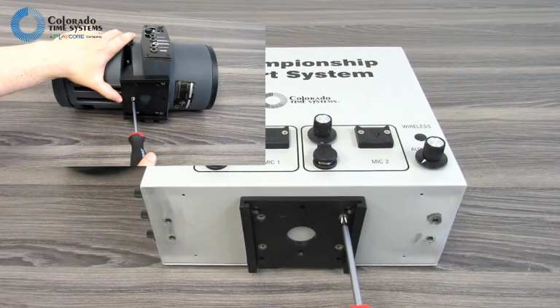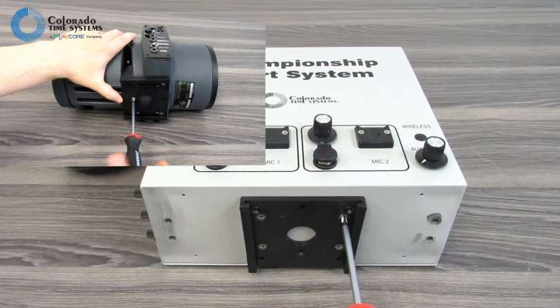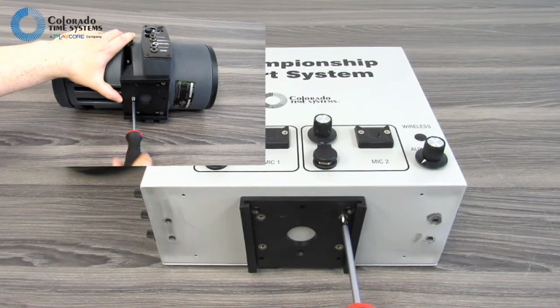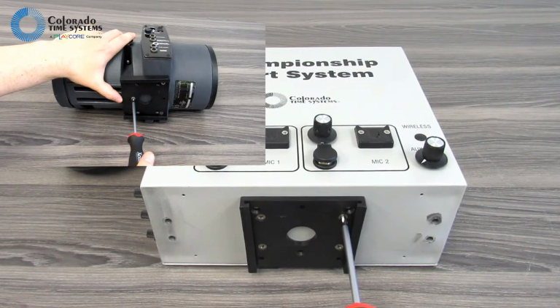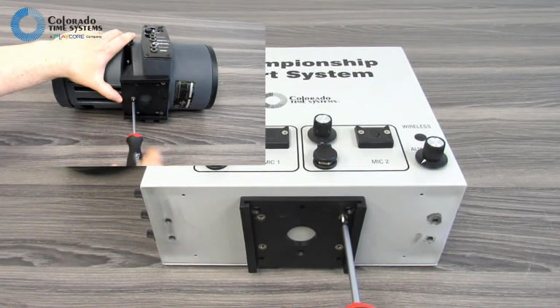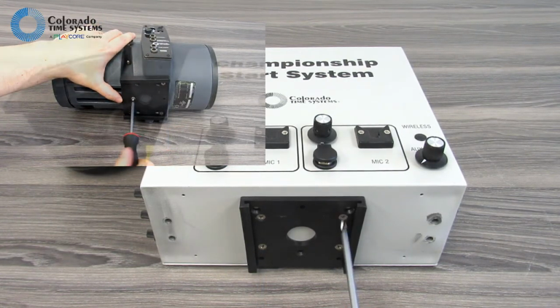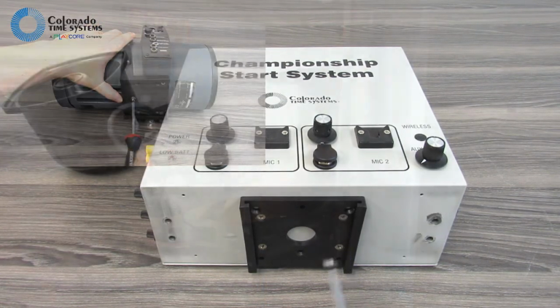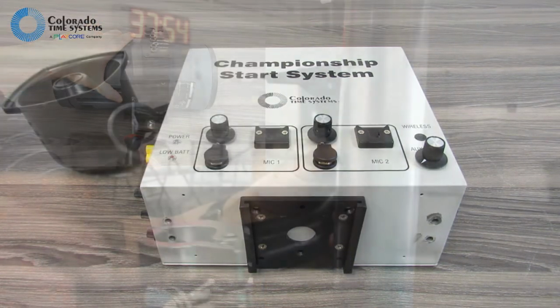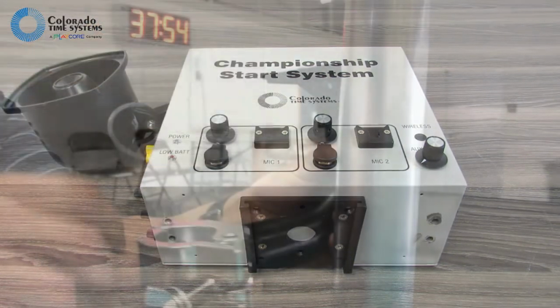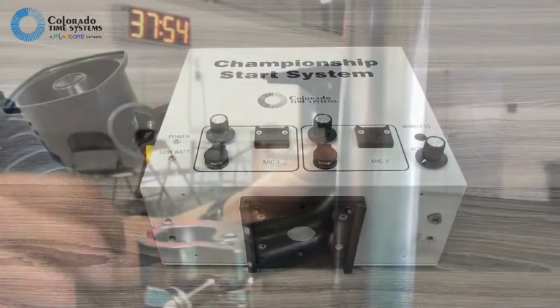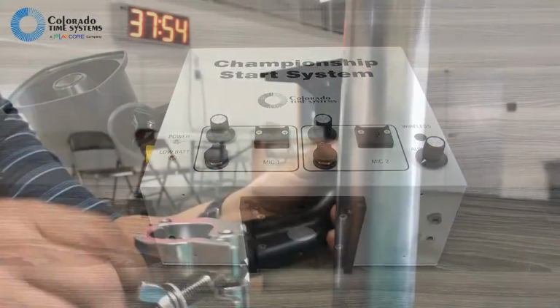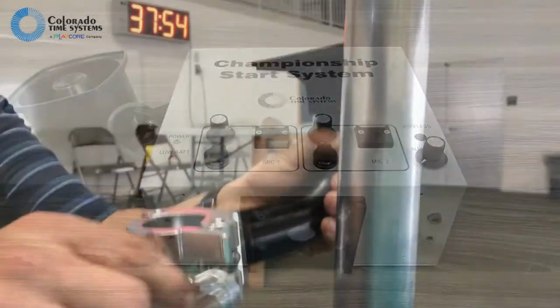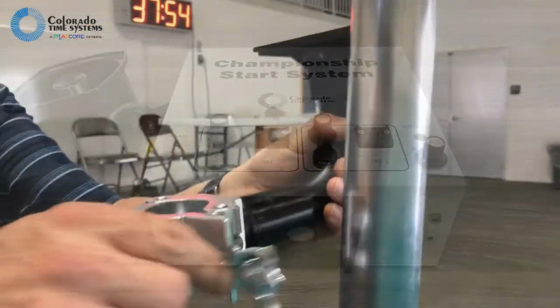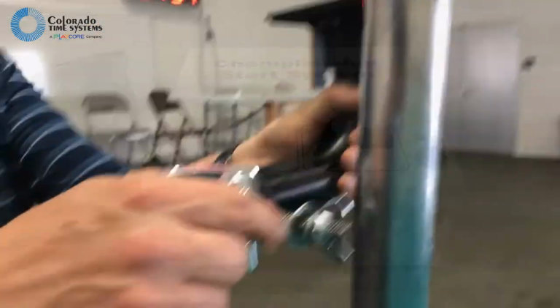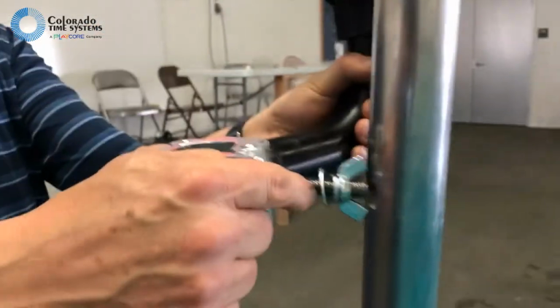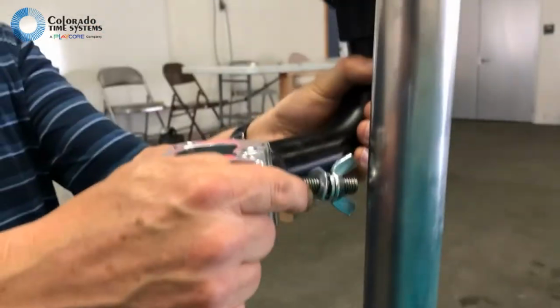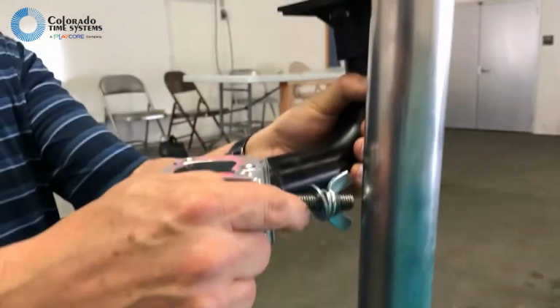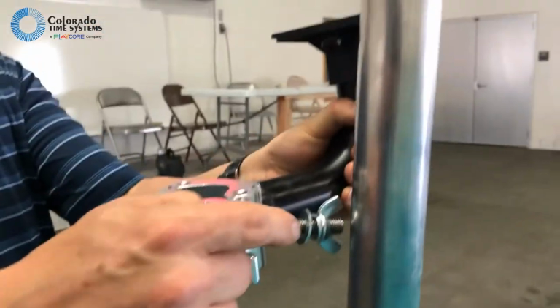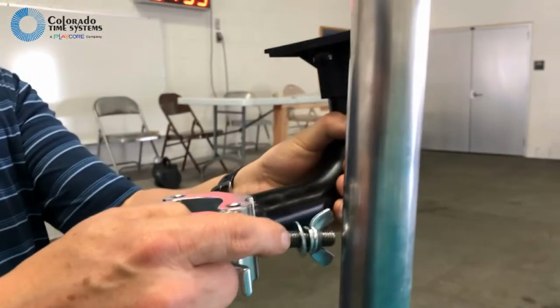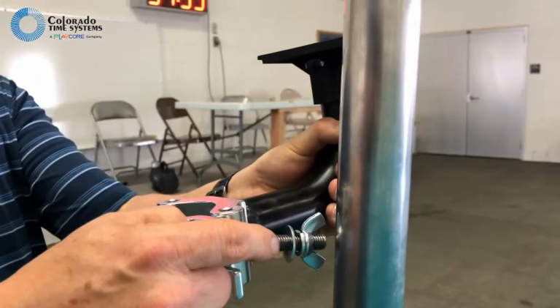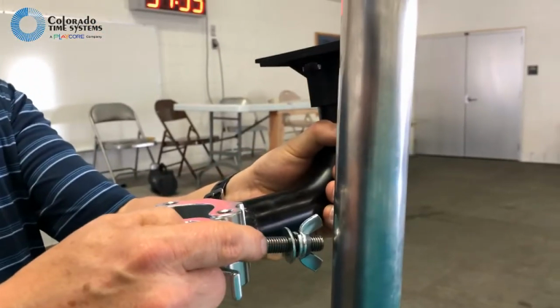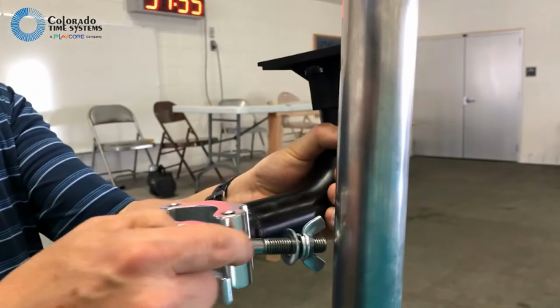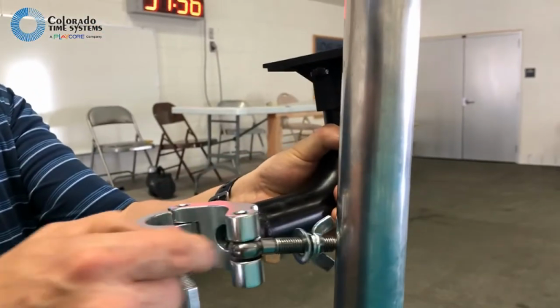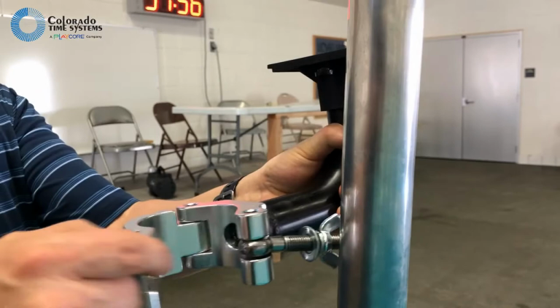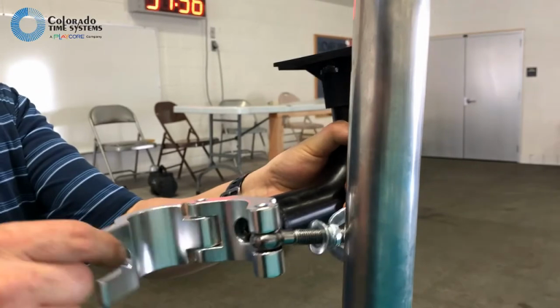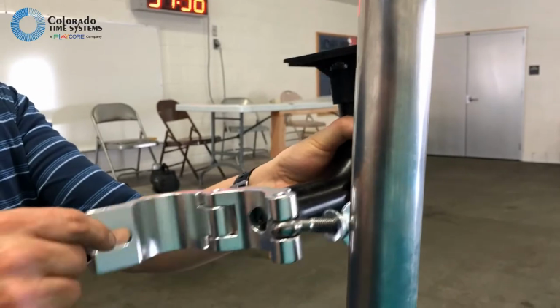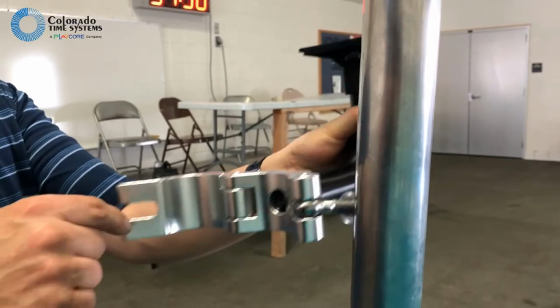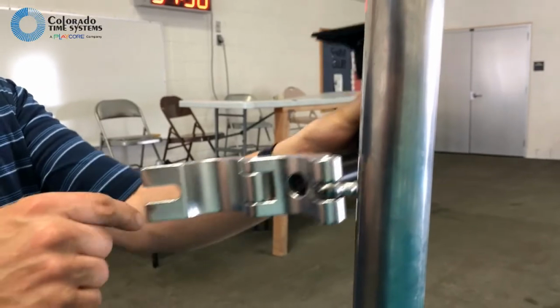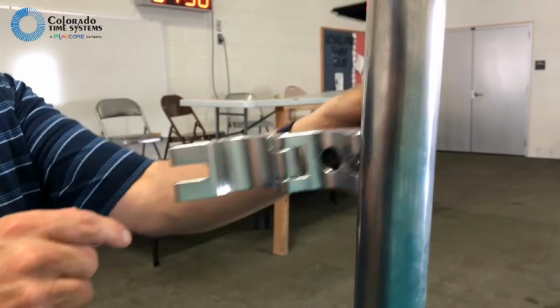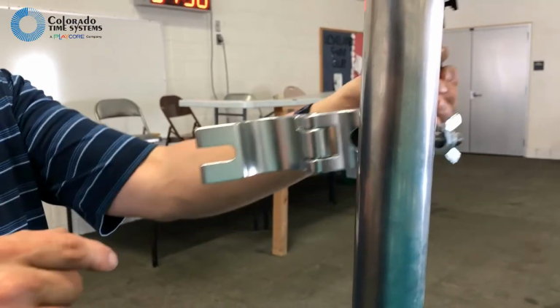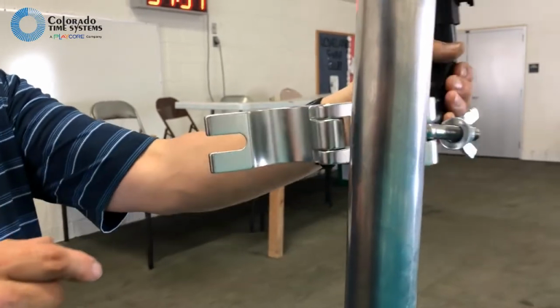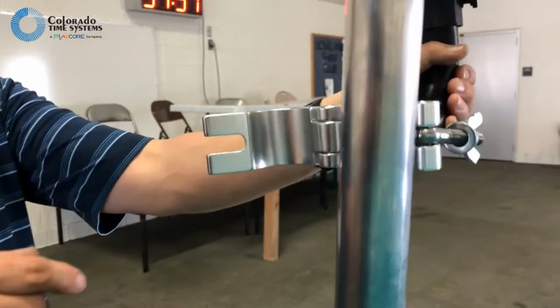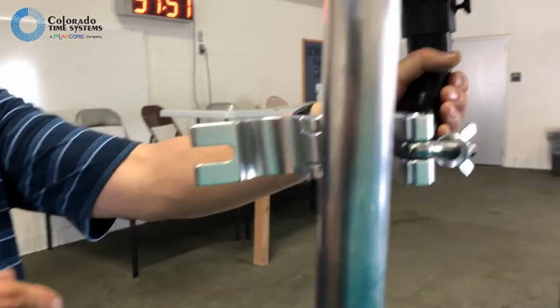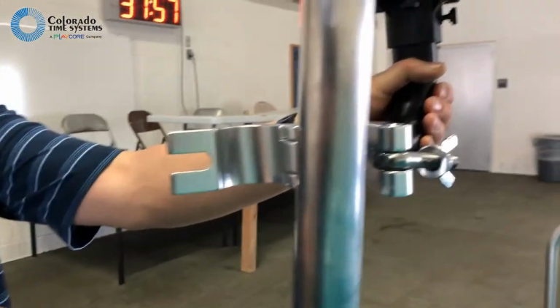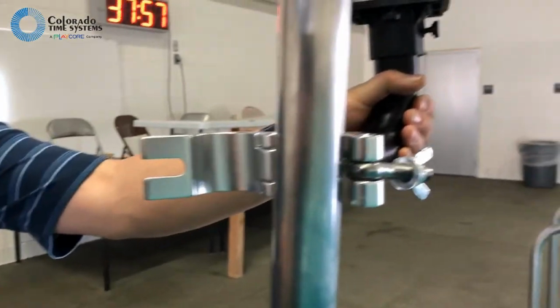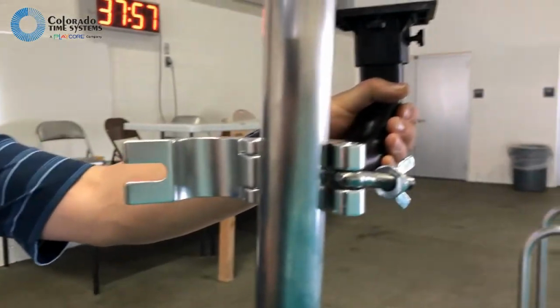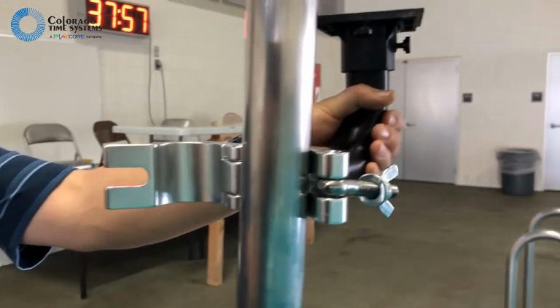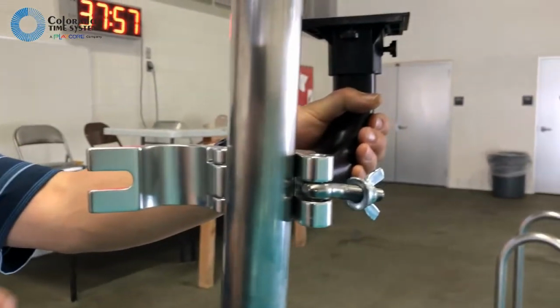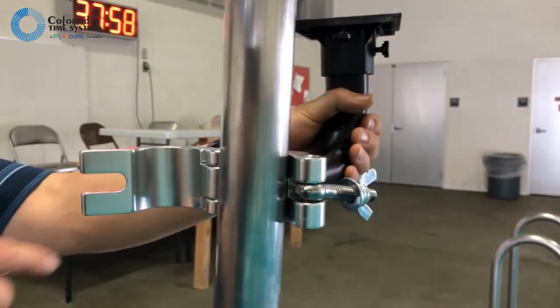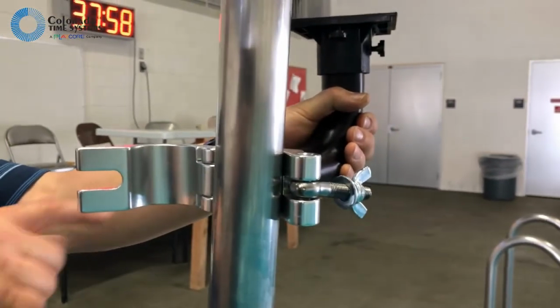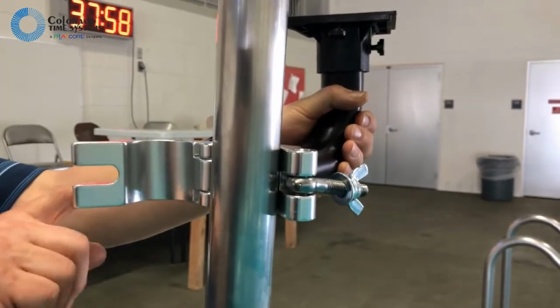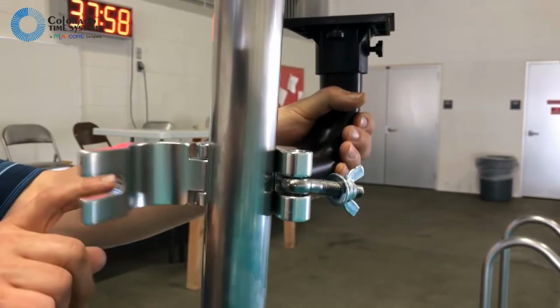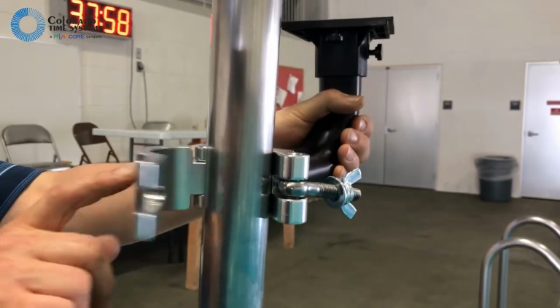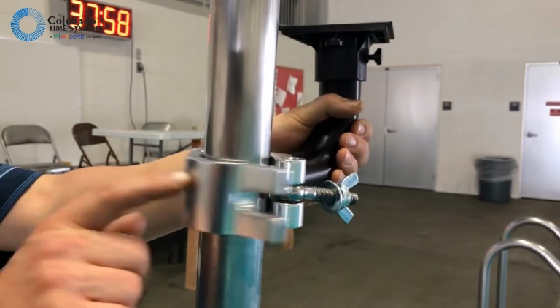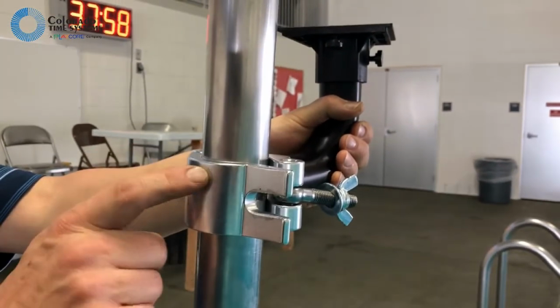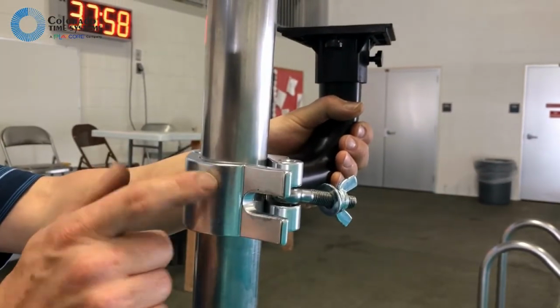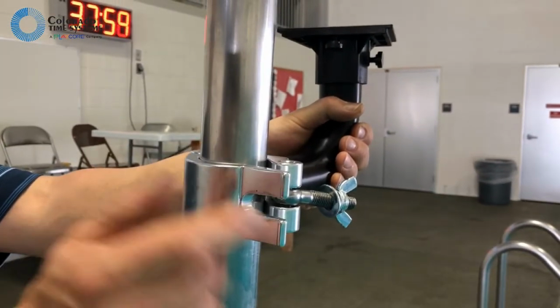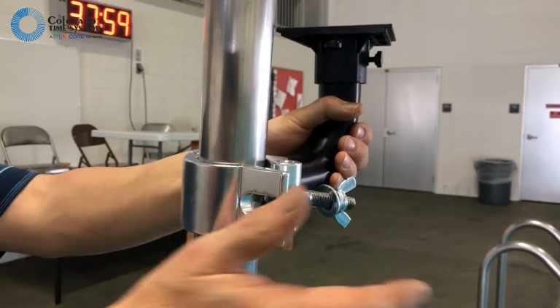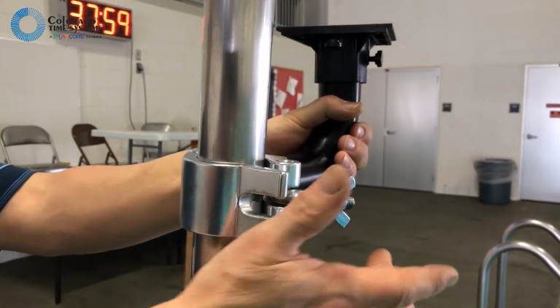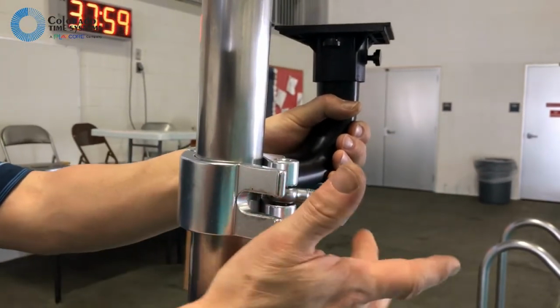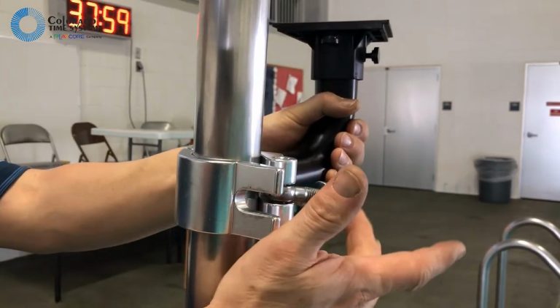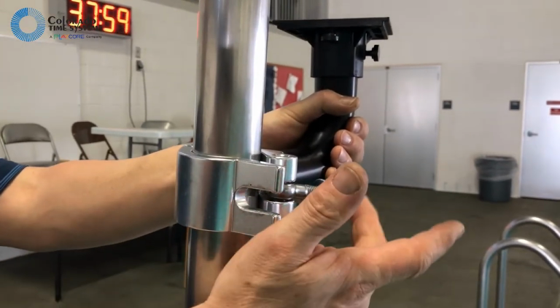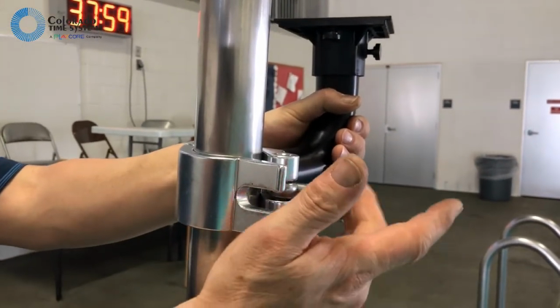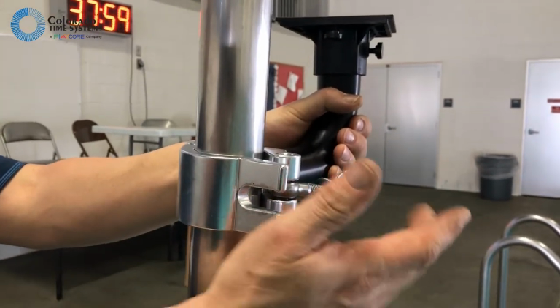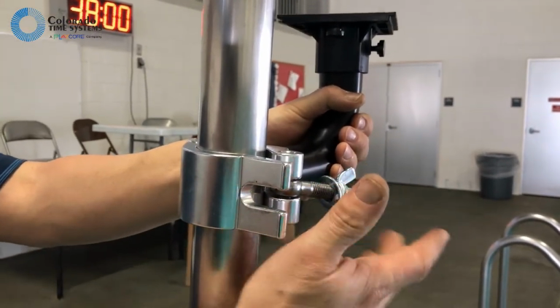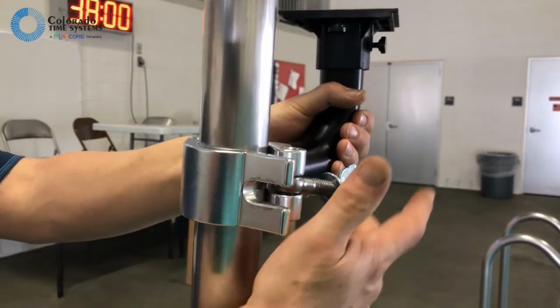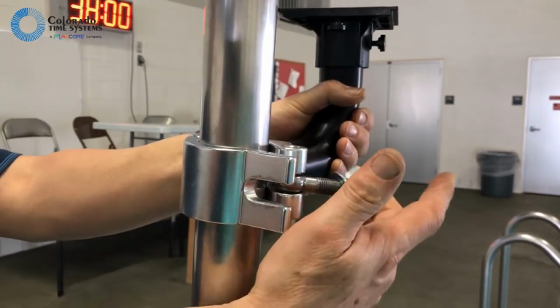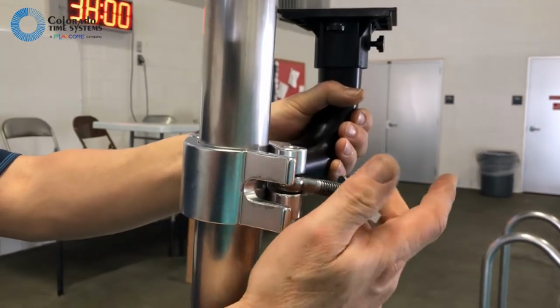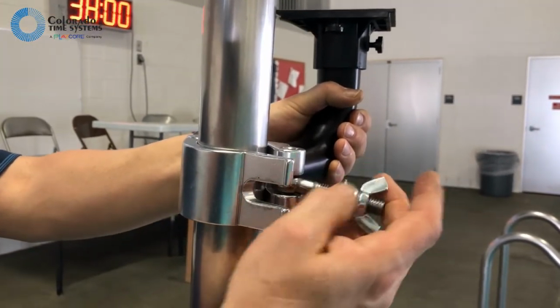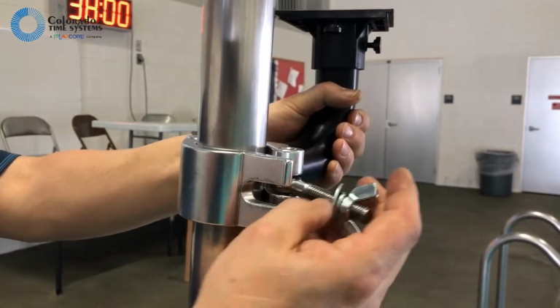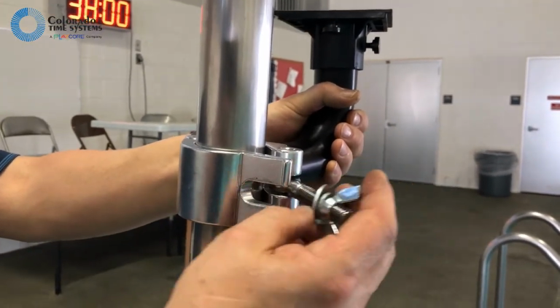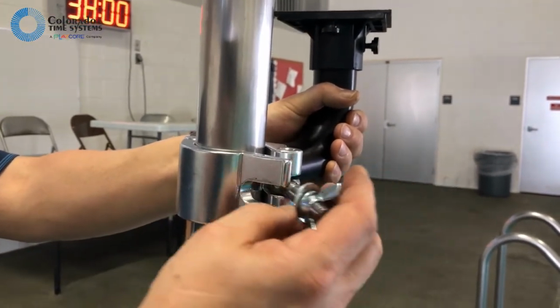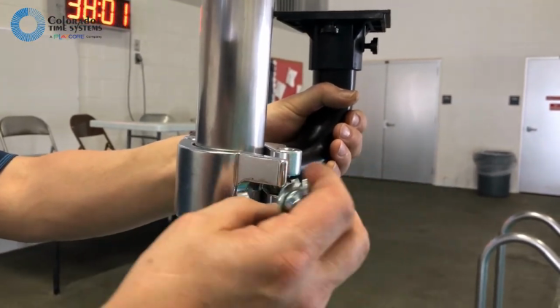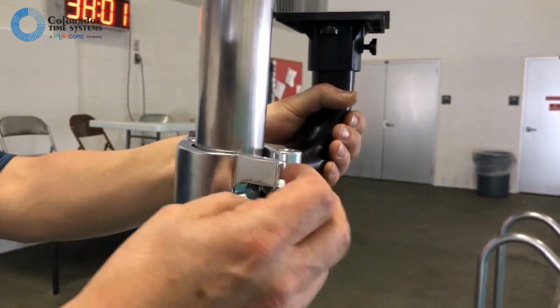To attach the bracket assembly to your flagpole, open the clamp and position the bracket on the flagpole. Close the clamp and tighten with the thumb screw.